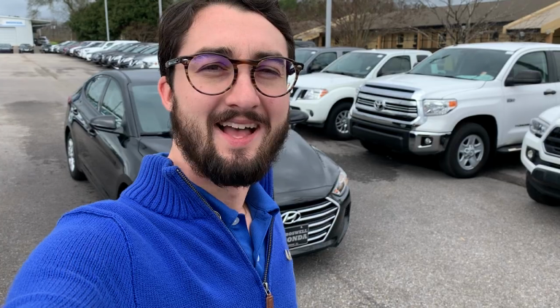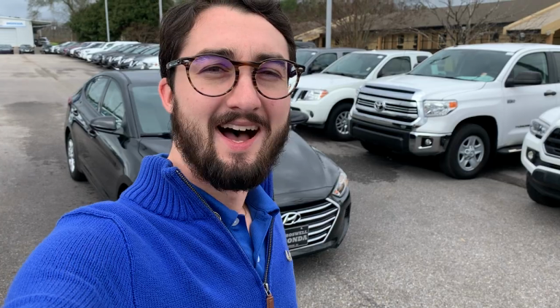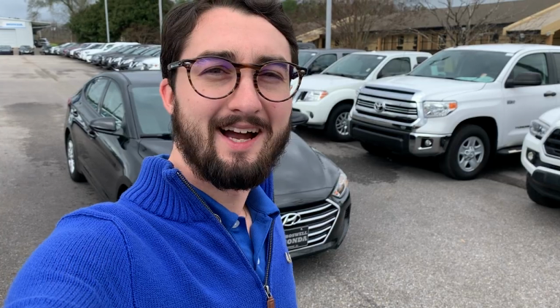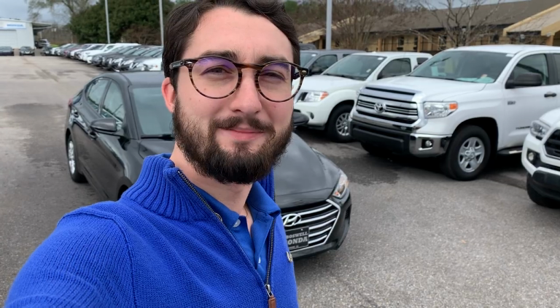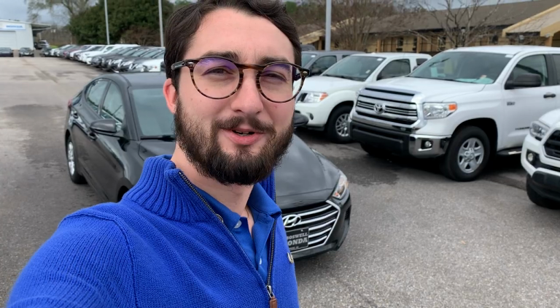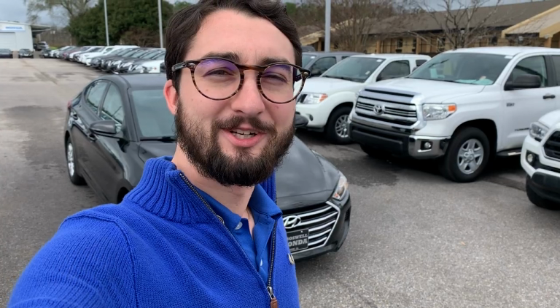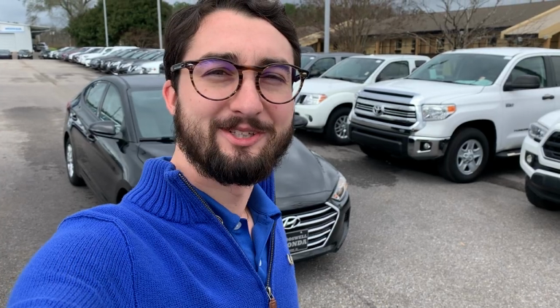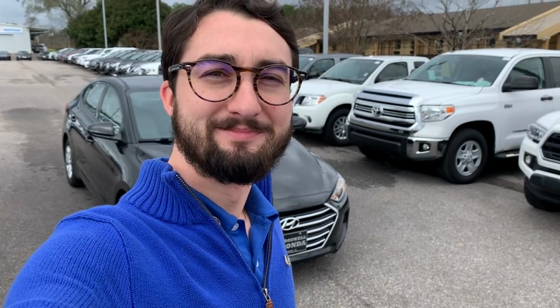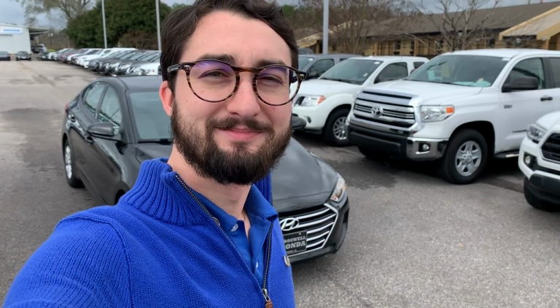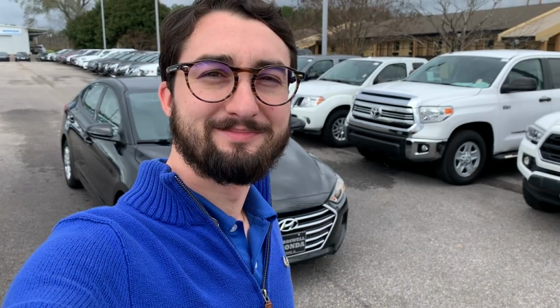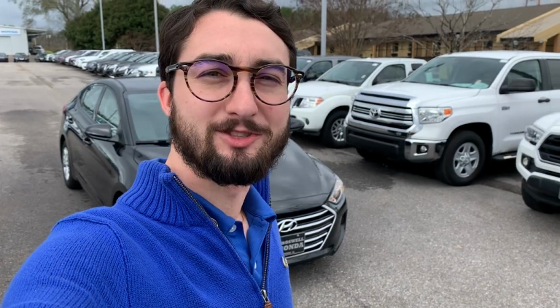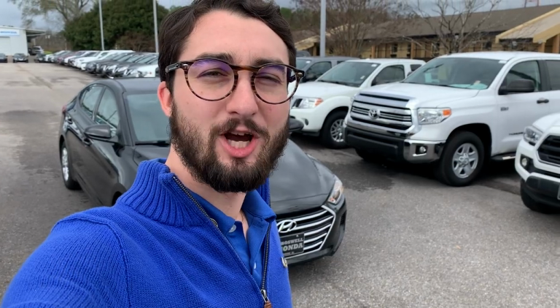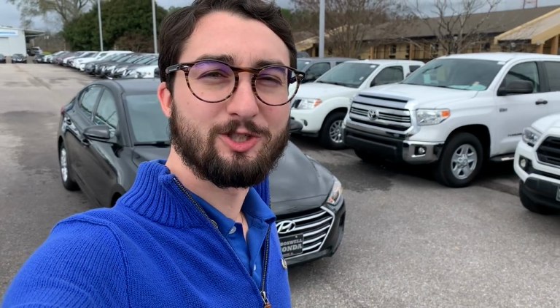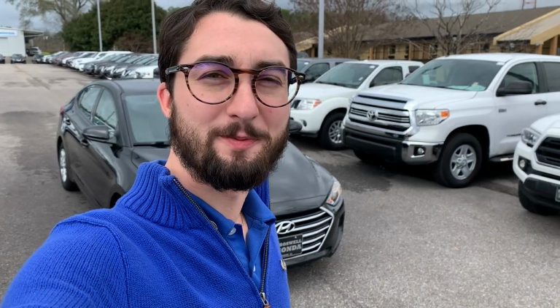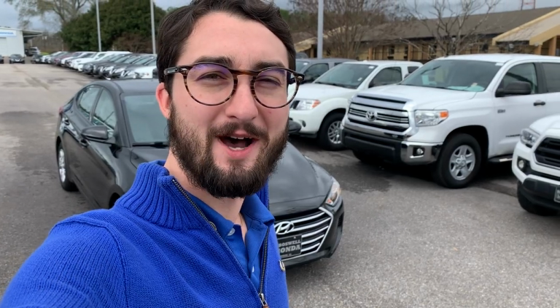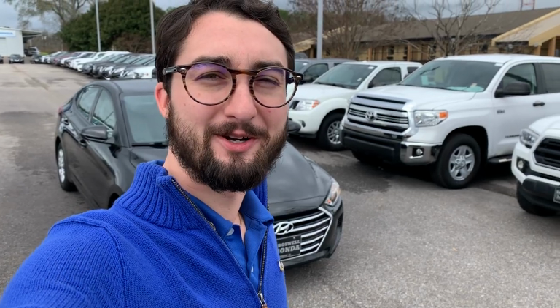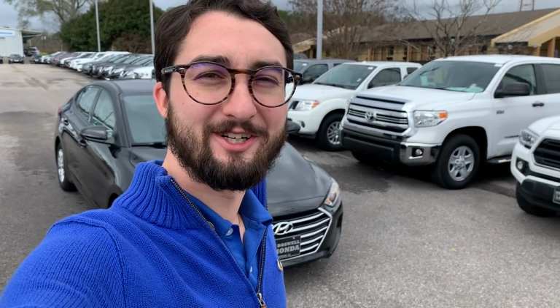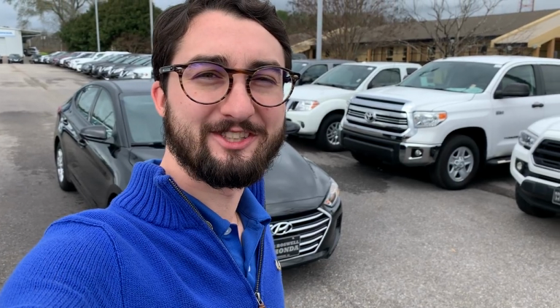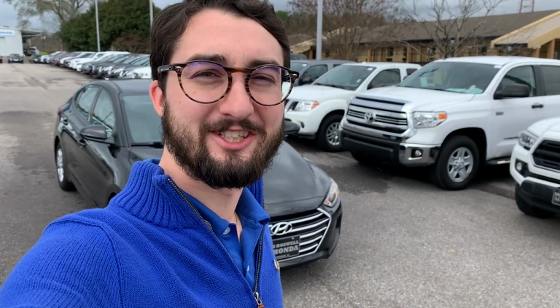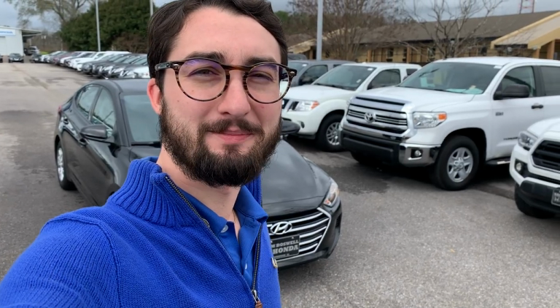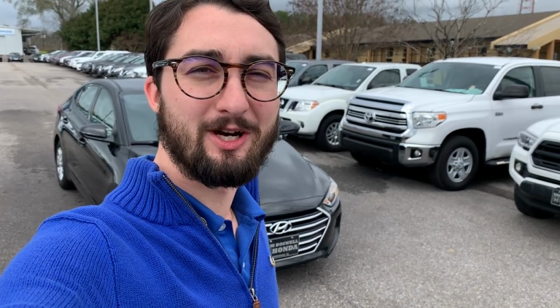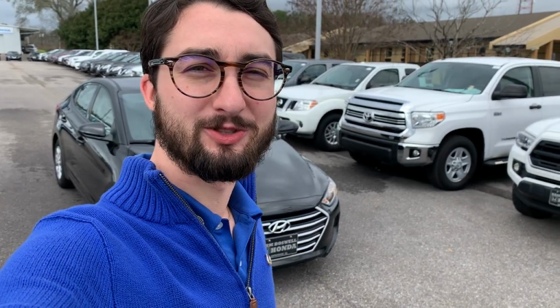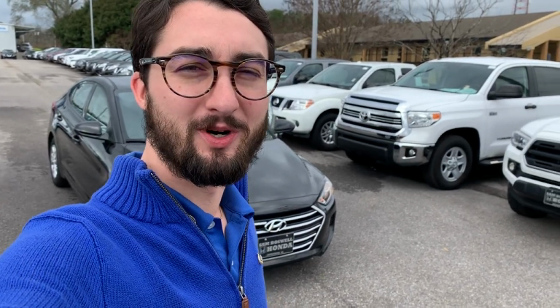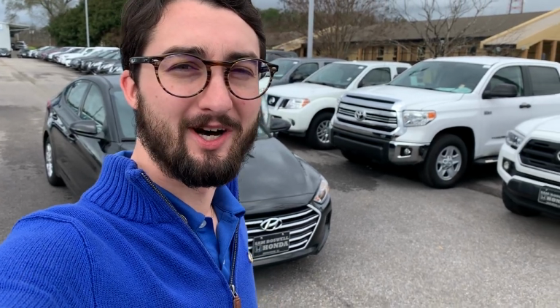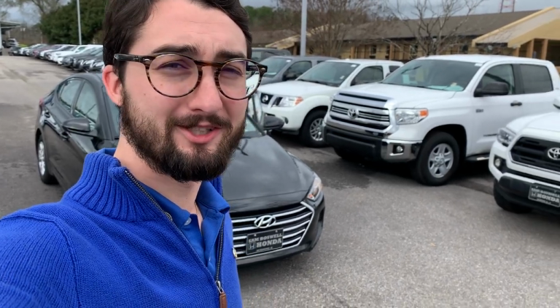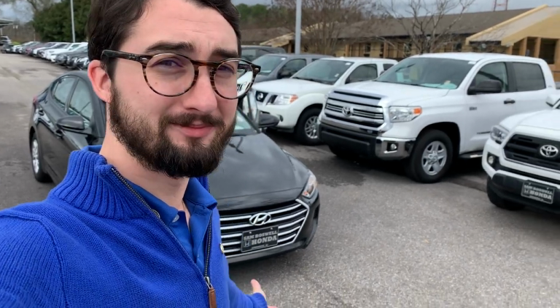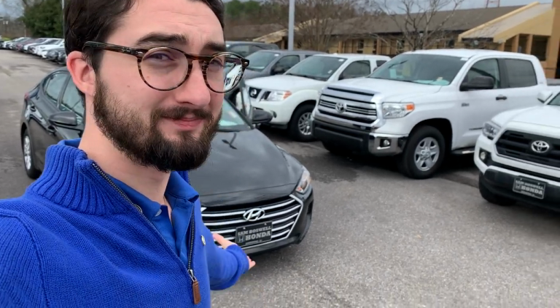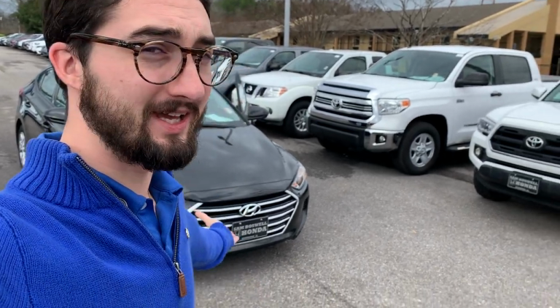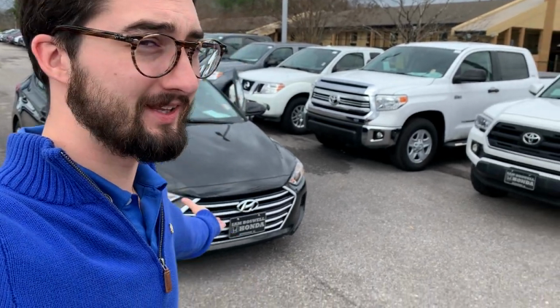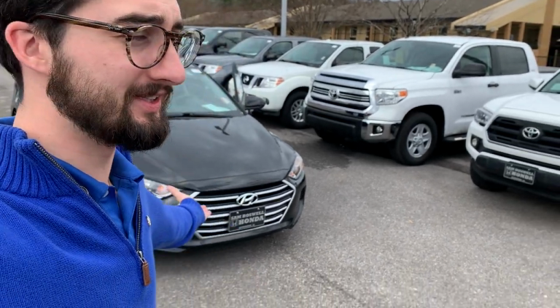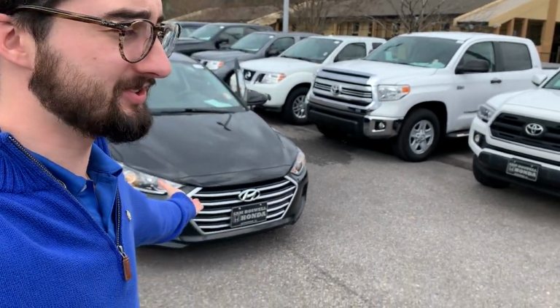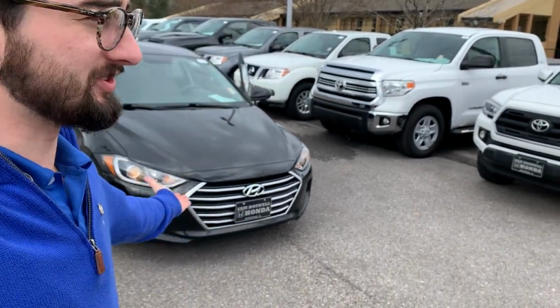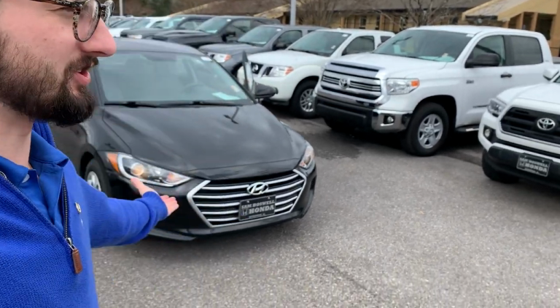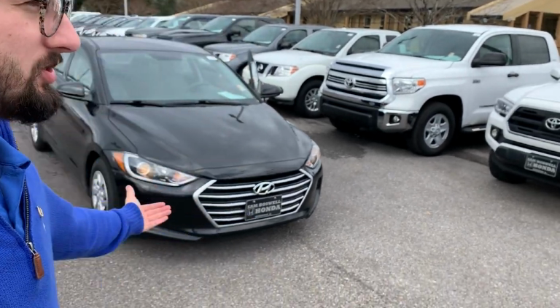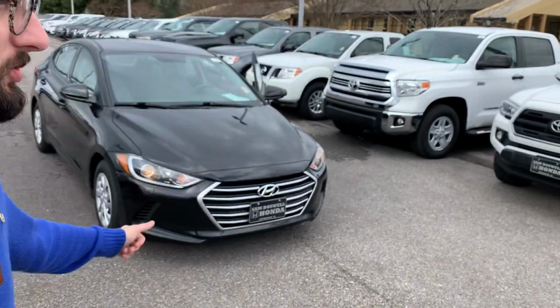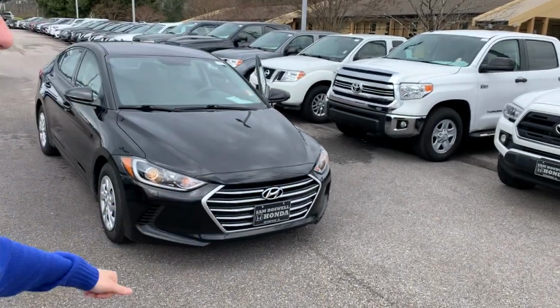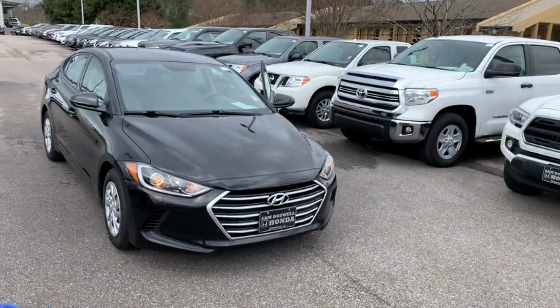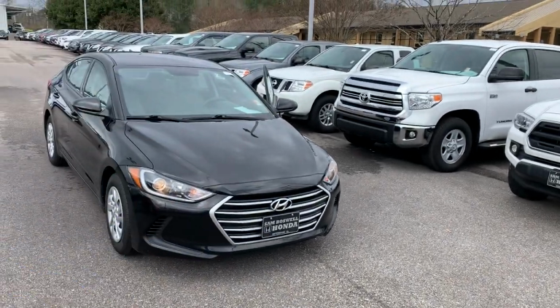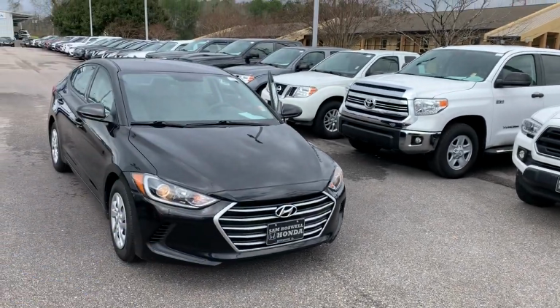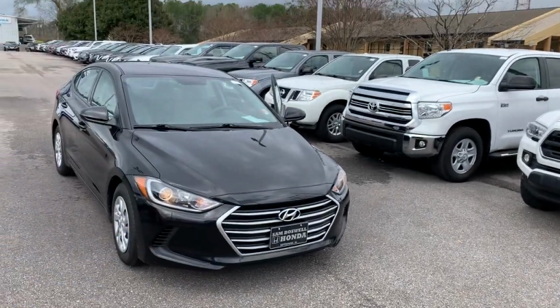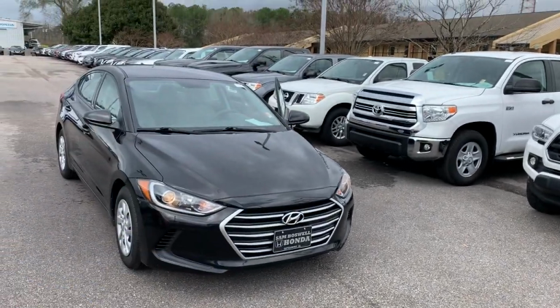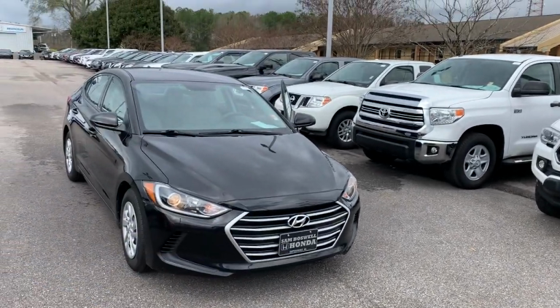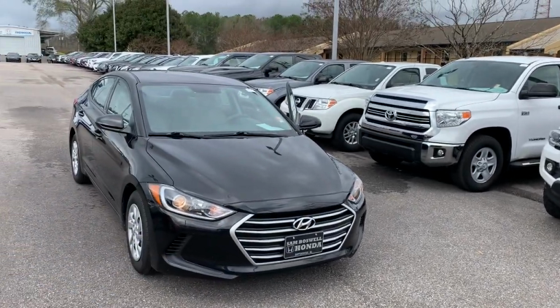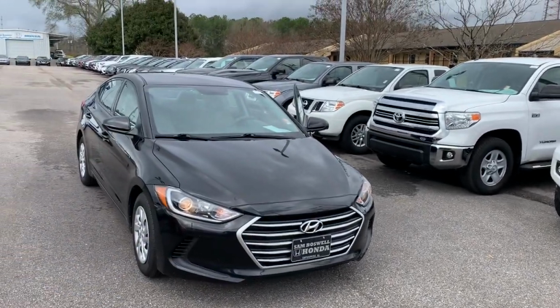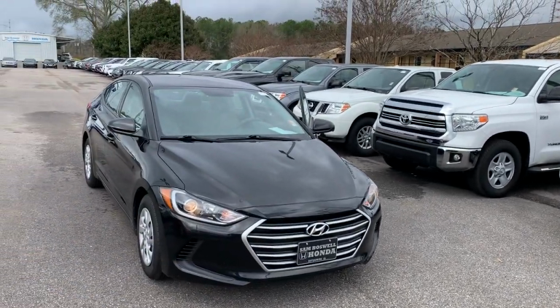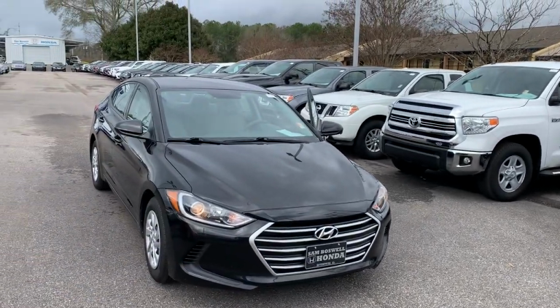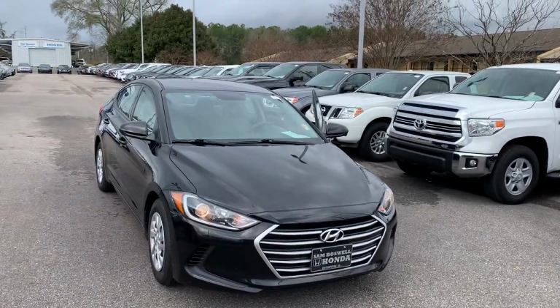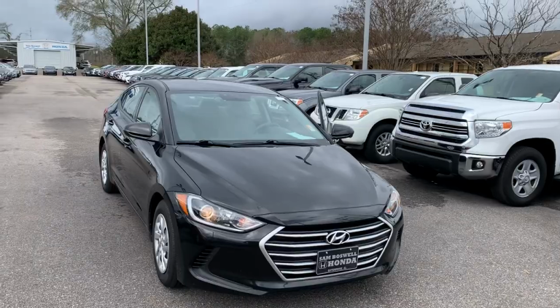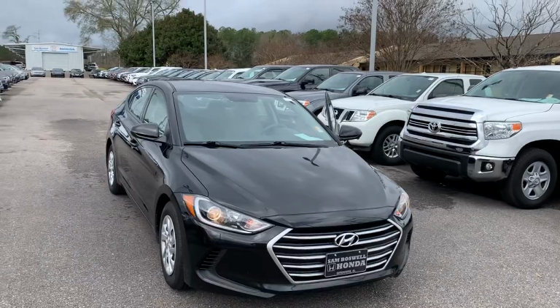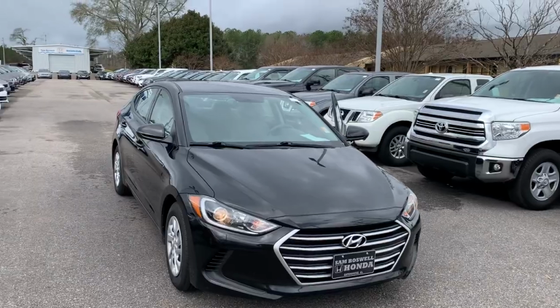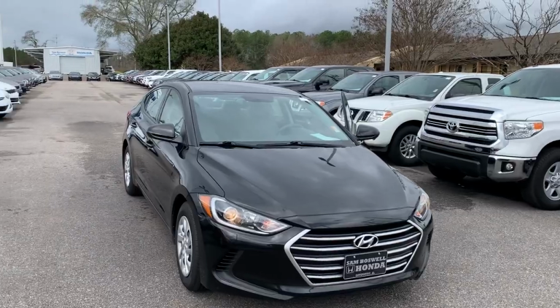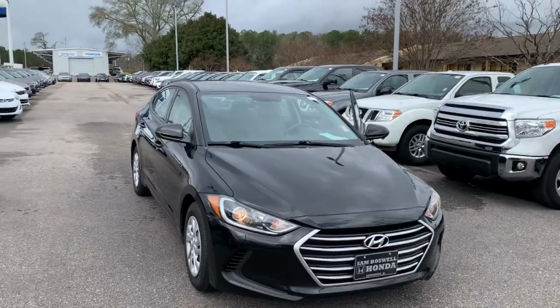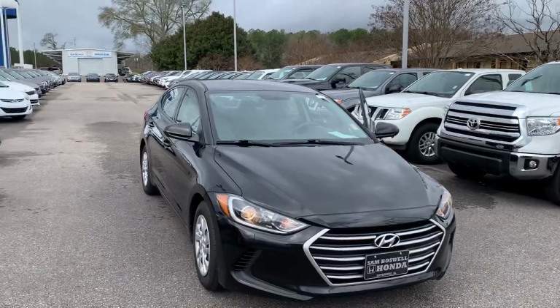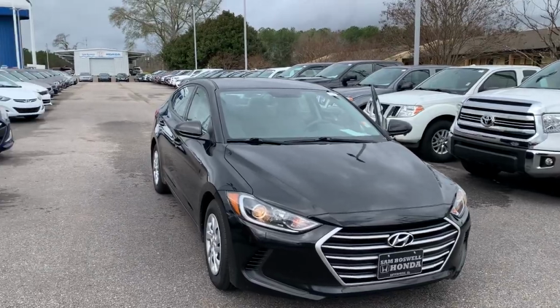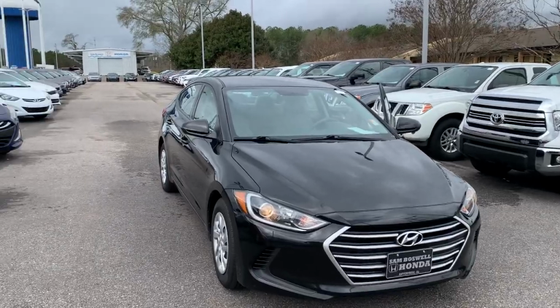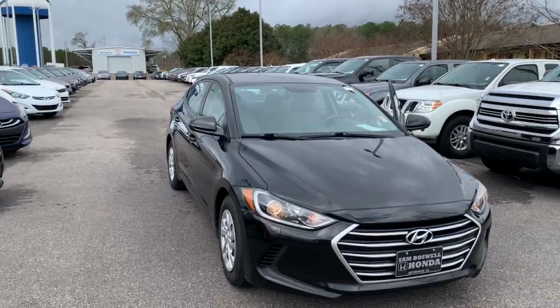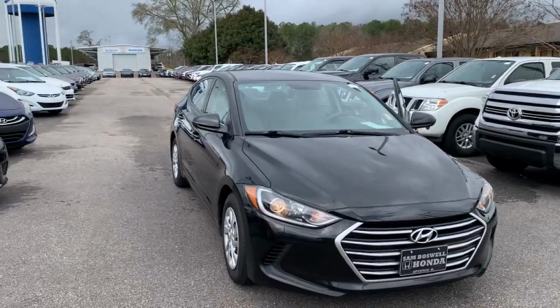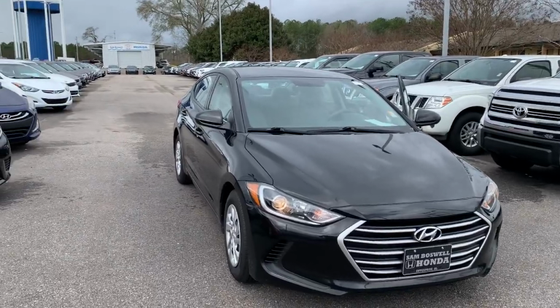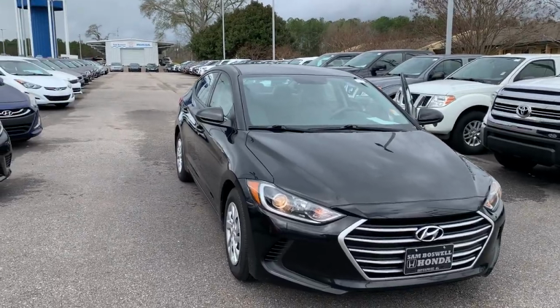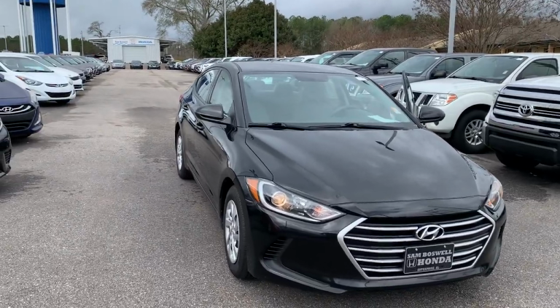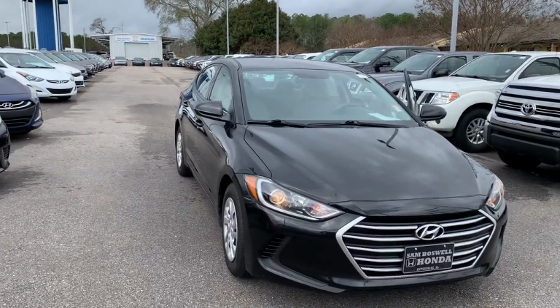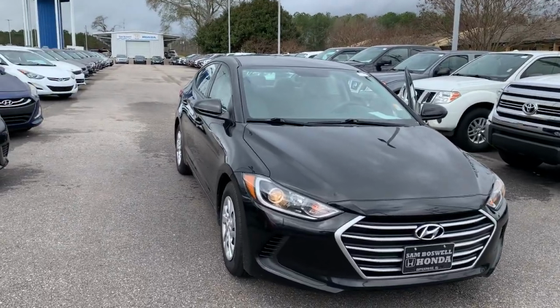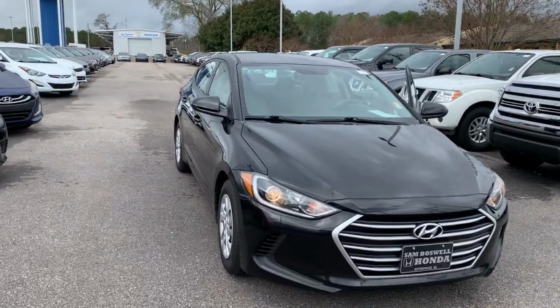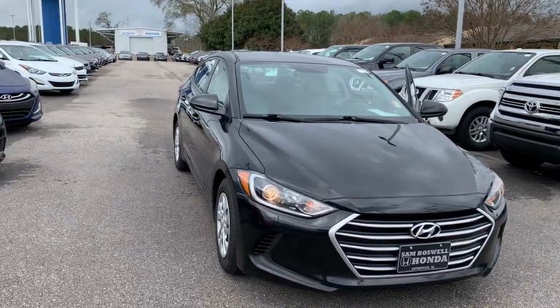Hi Maria, Joshua Powell here at Sam Boswell Honda, and this is a 2017 Hyundai Elantra.